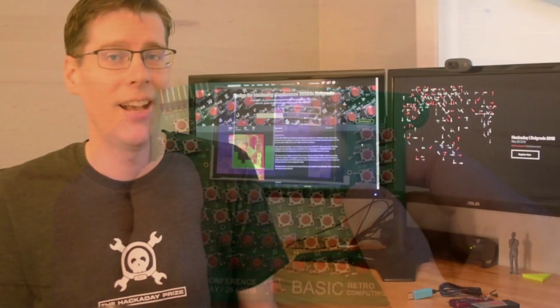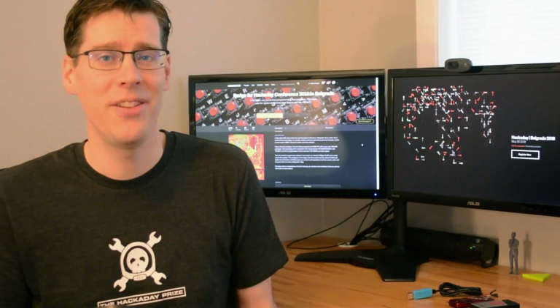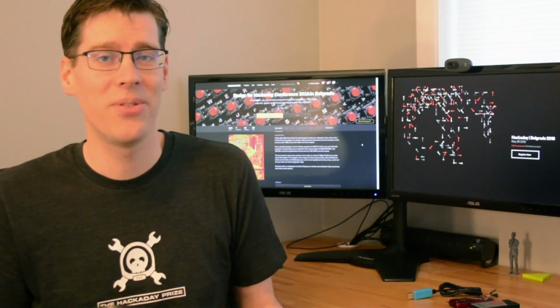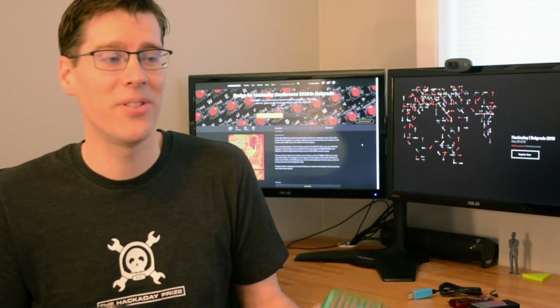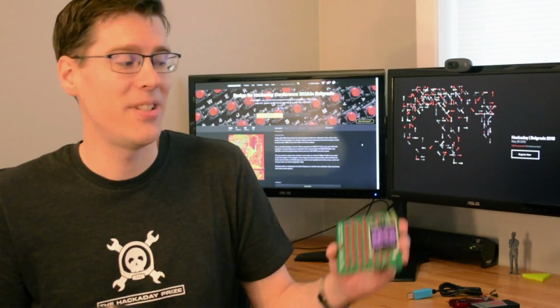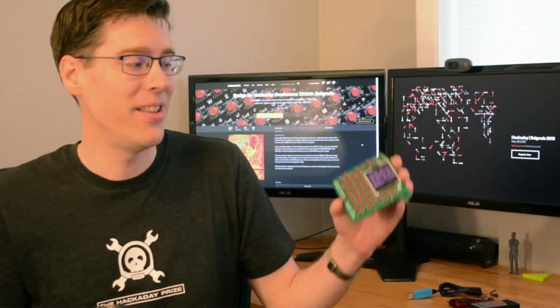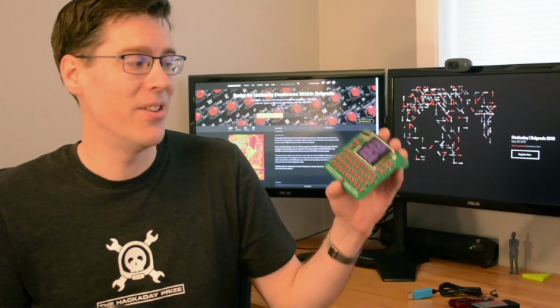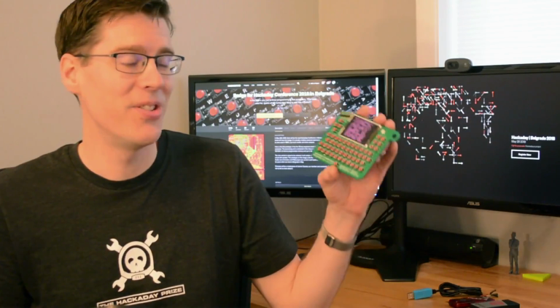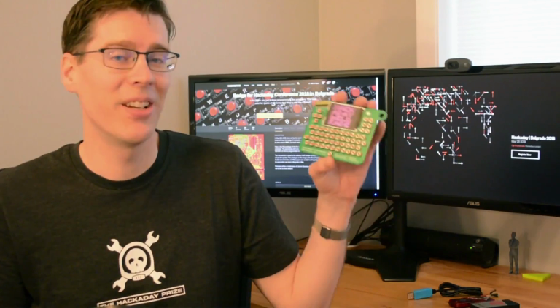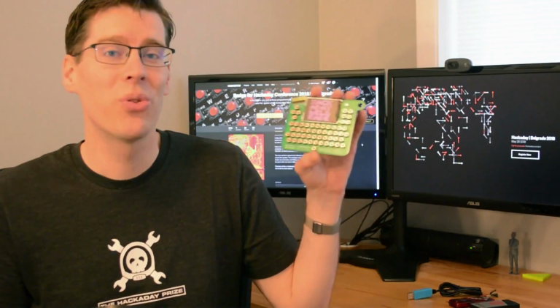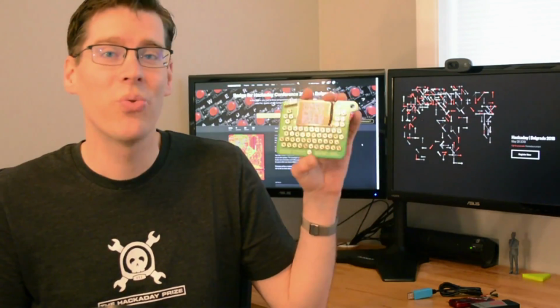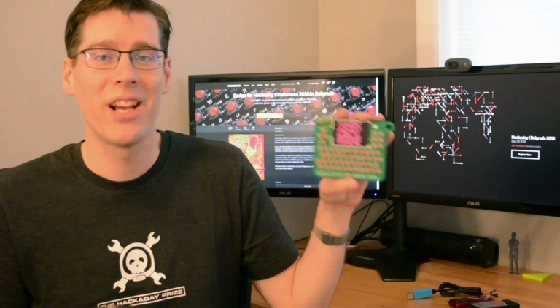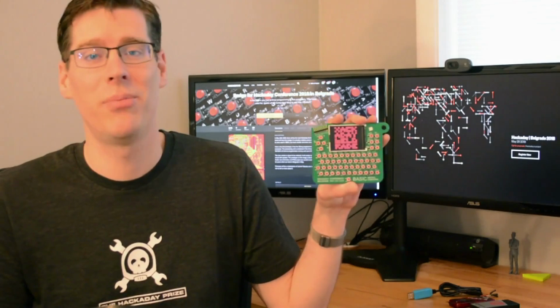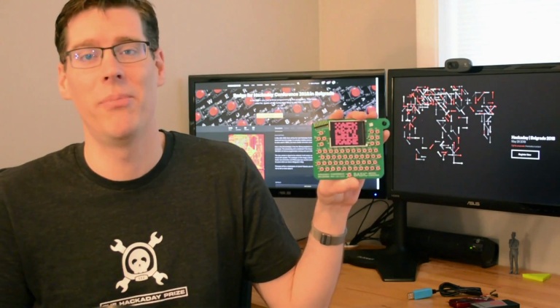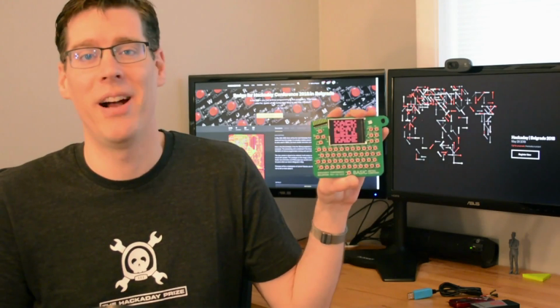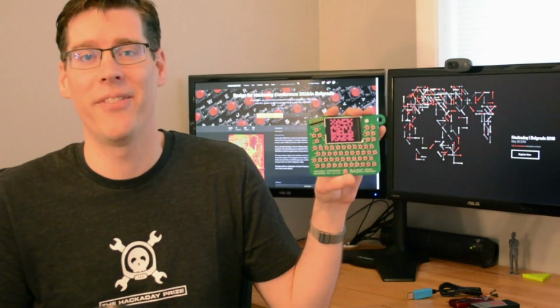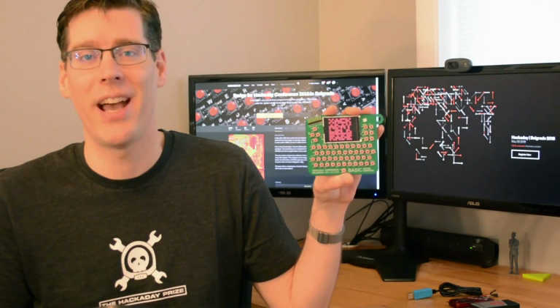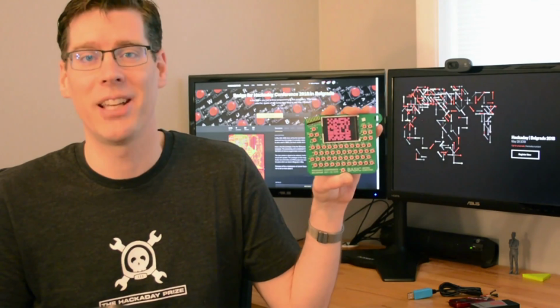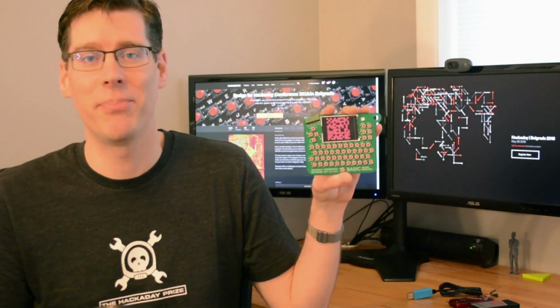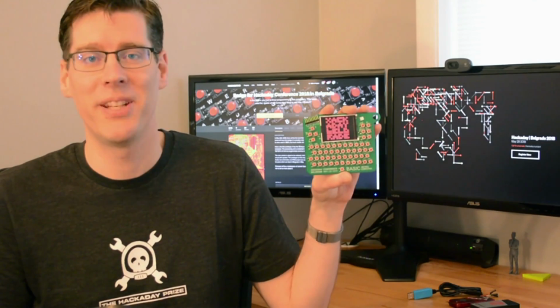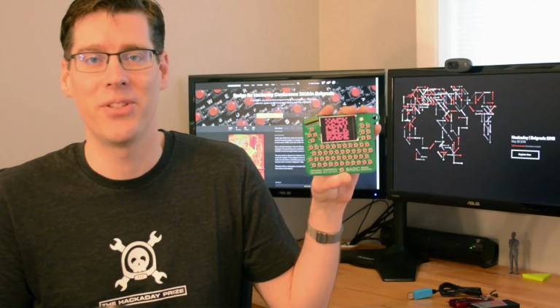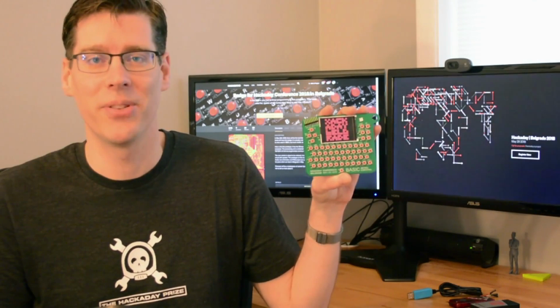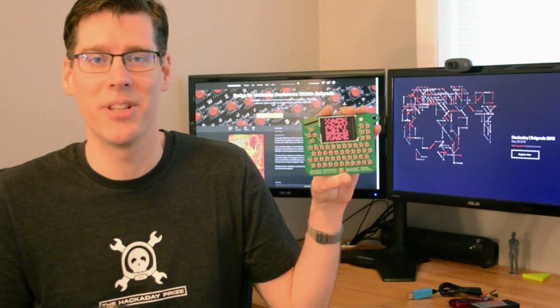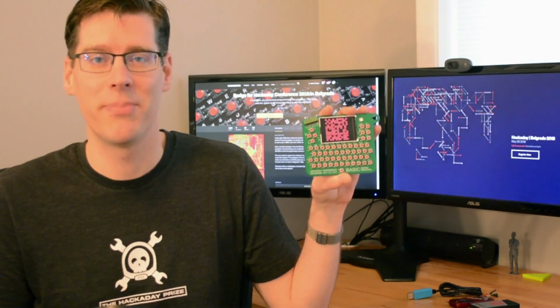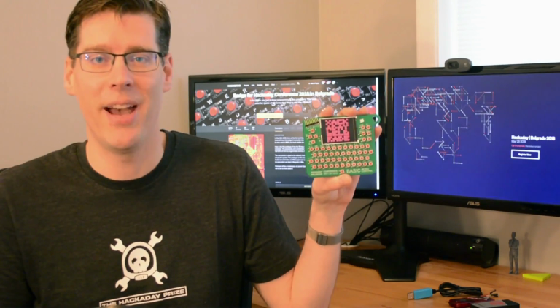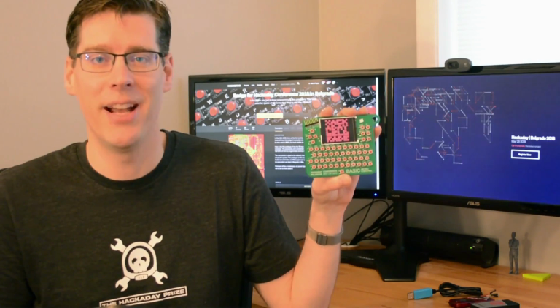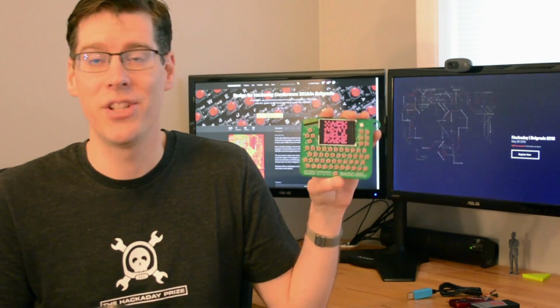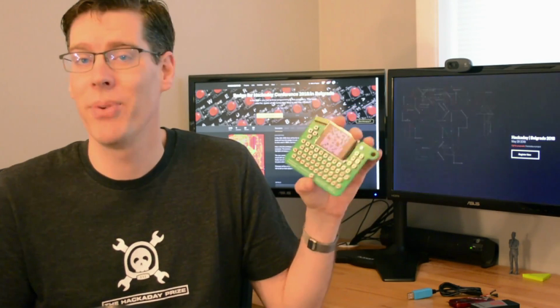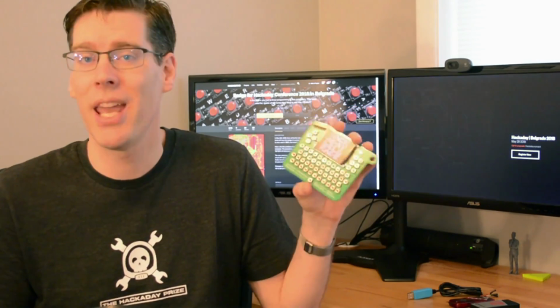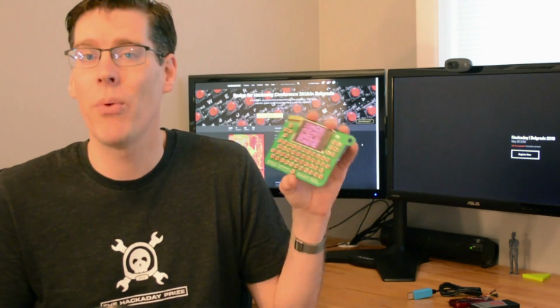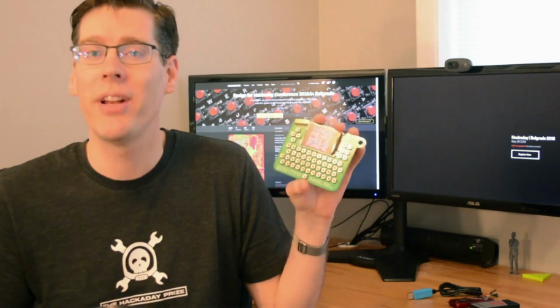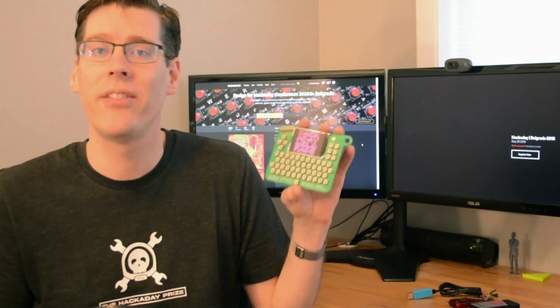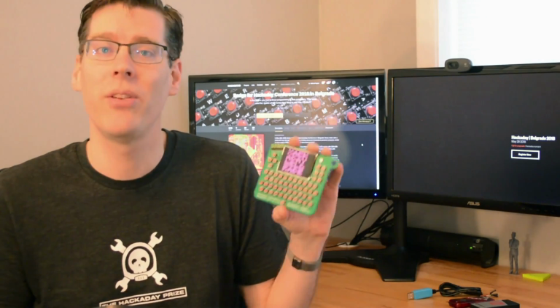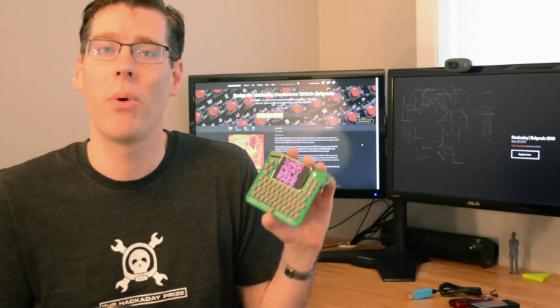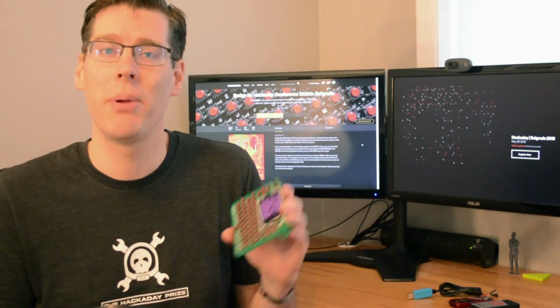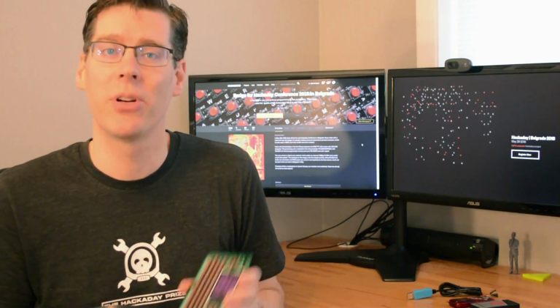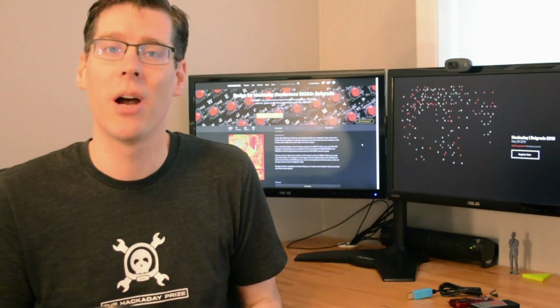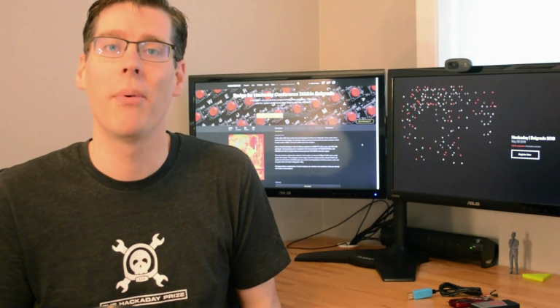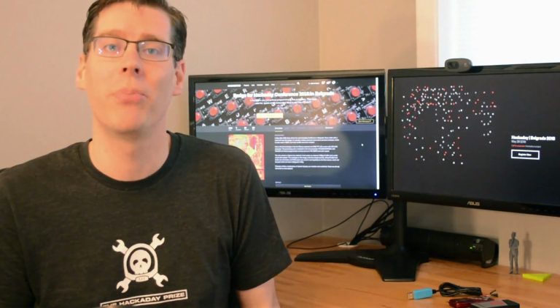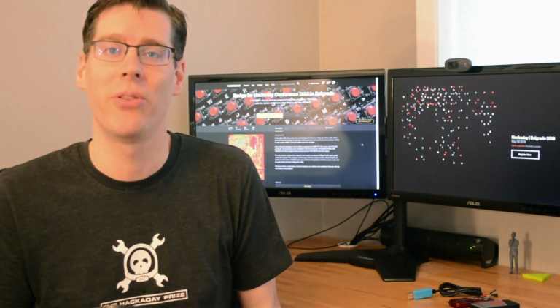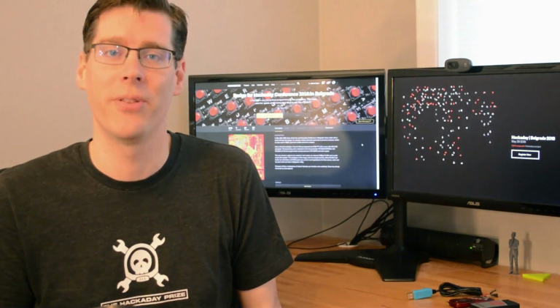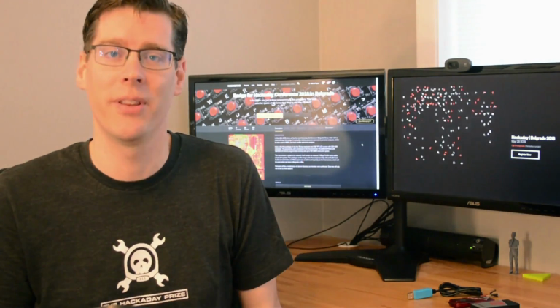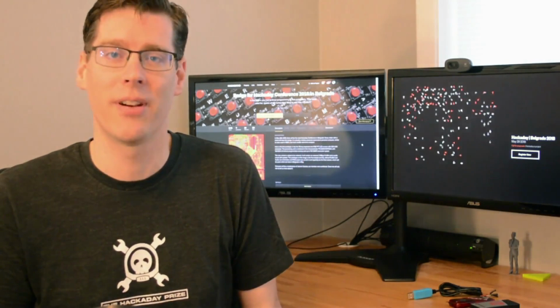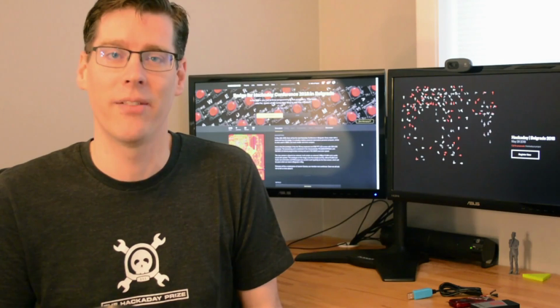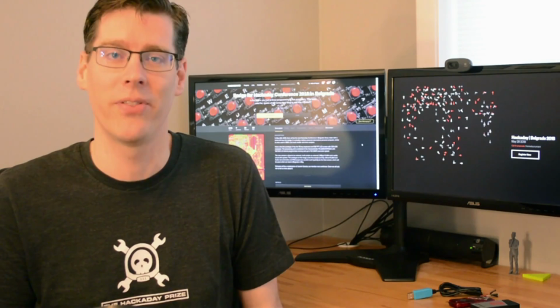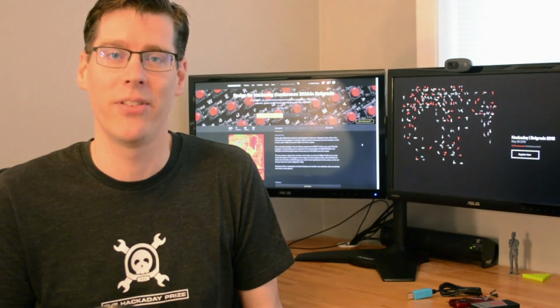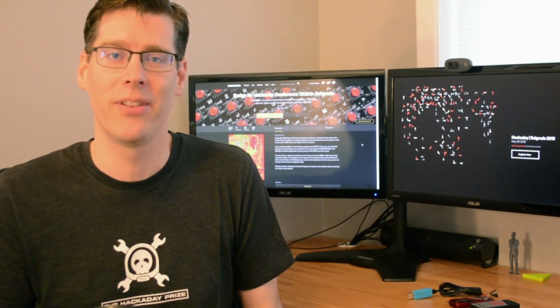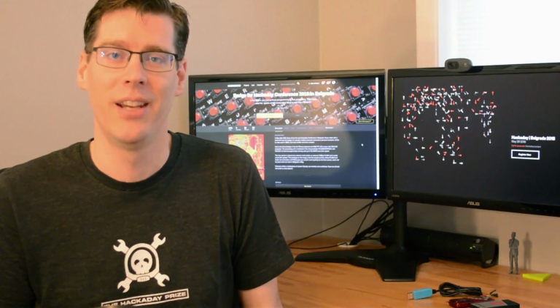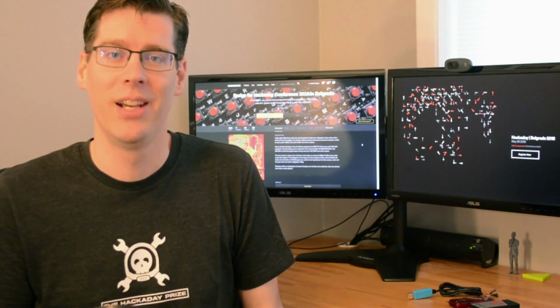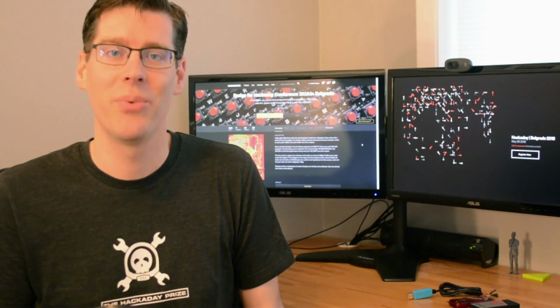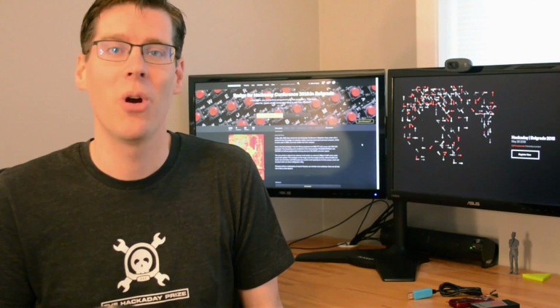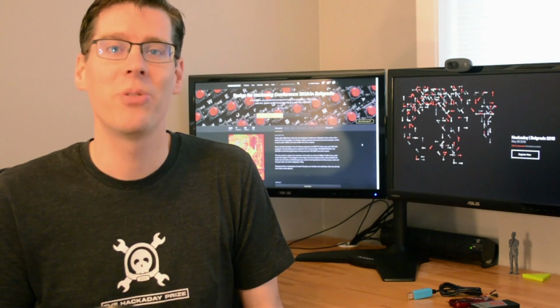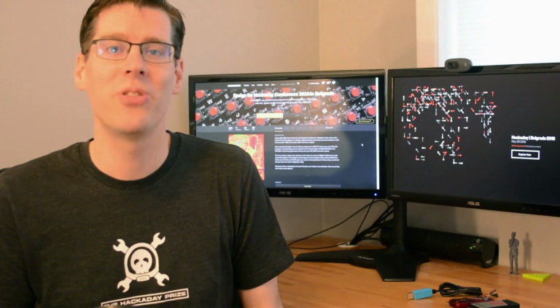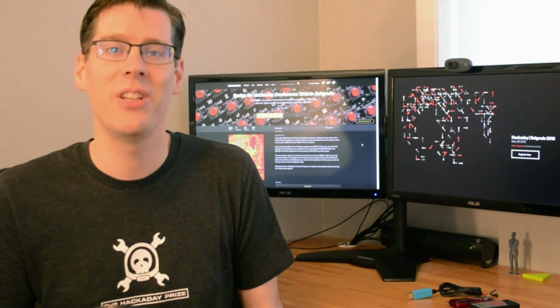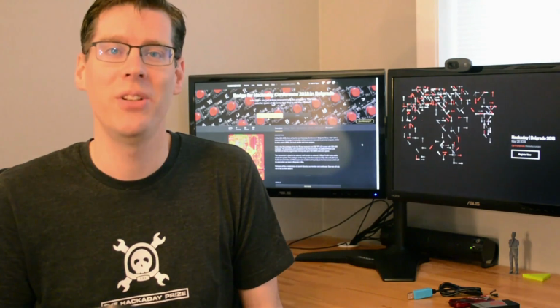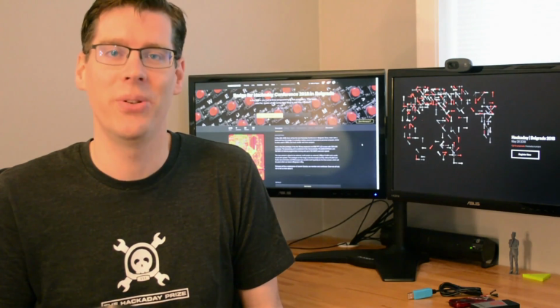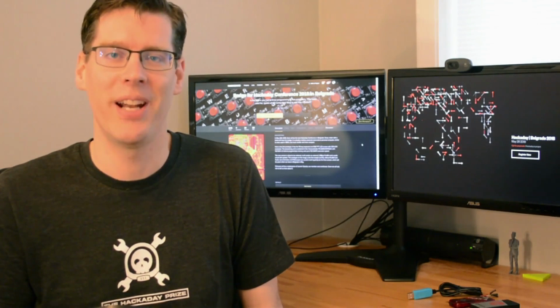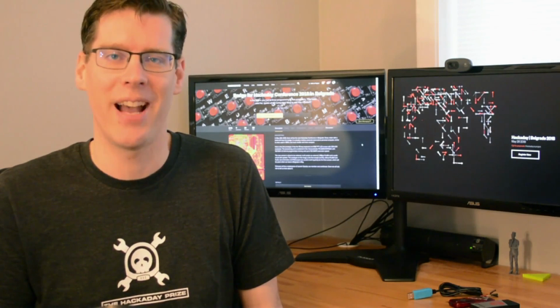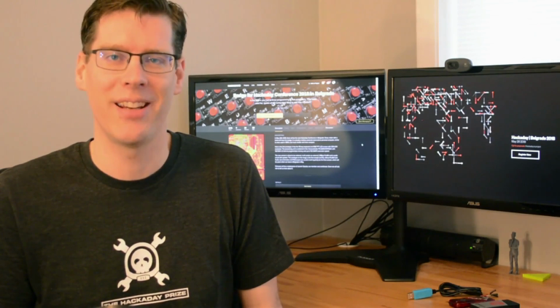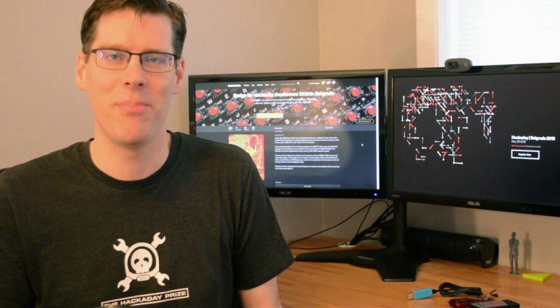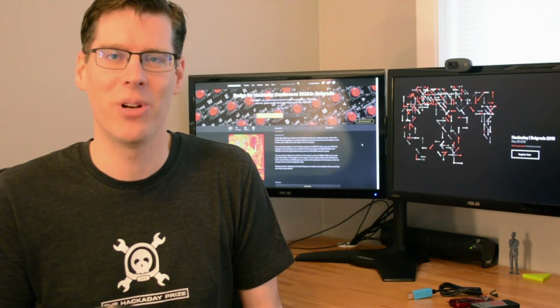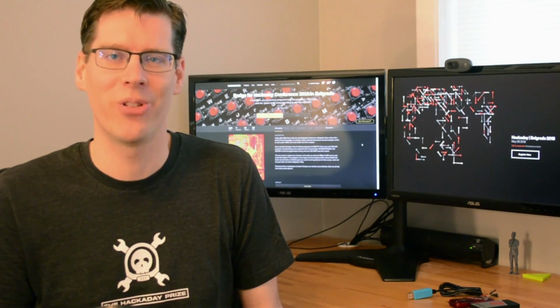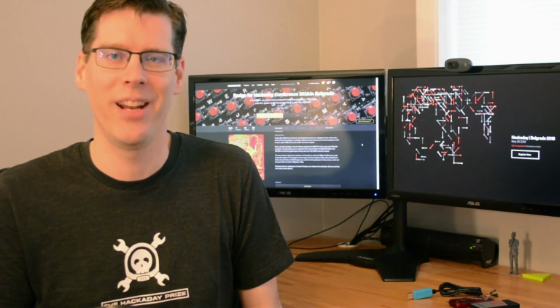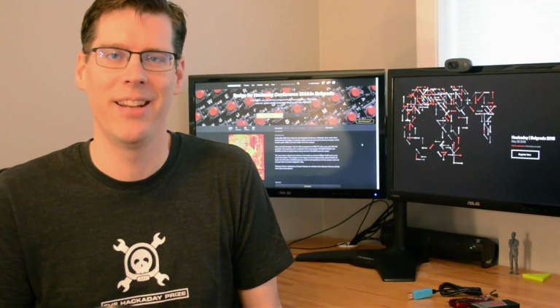As you can see, there's an incredible amount of hacking potential in this badge, and we can't wait to see what people come up with during the conference. We hope to see you at Hackaday Belgrade.